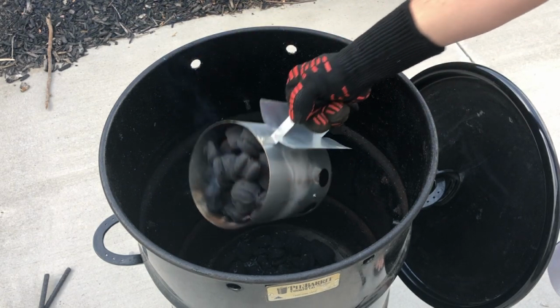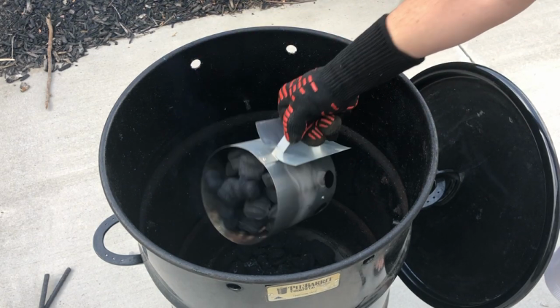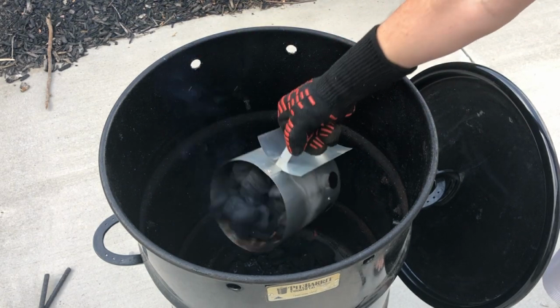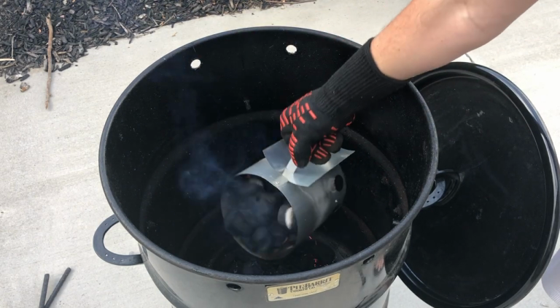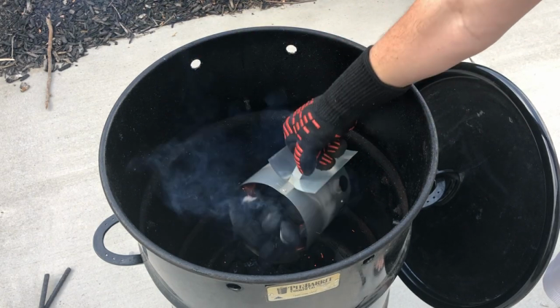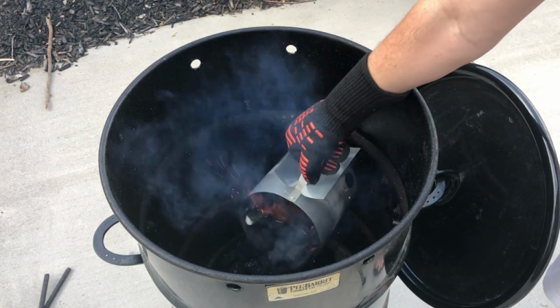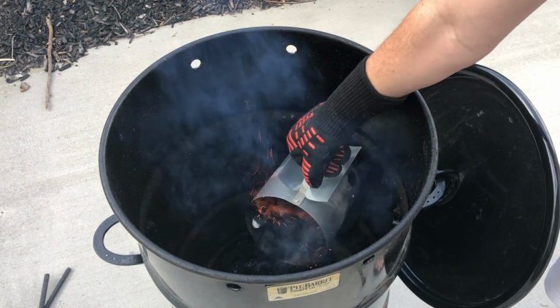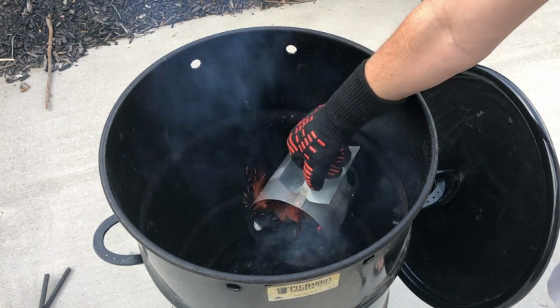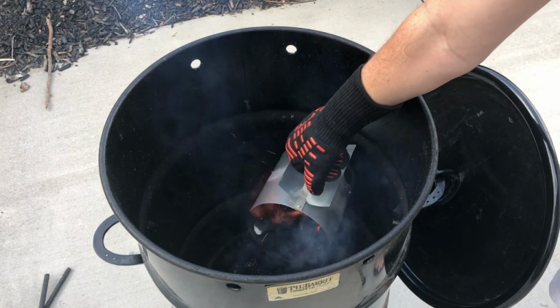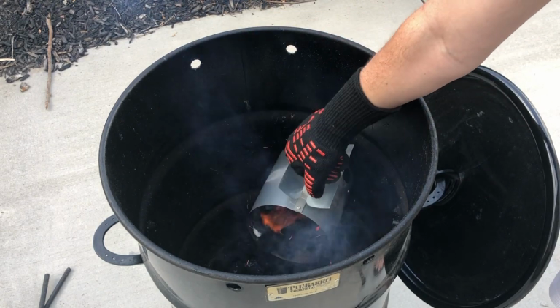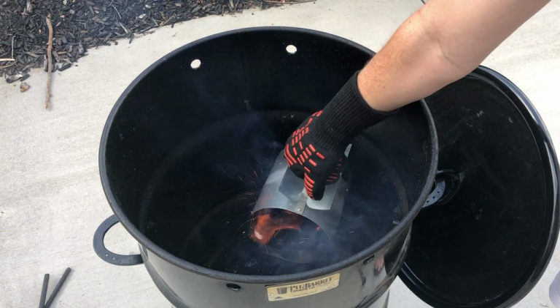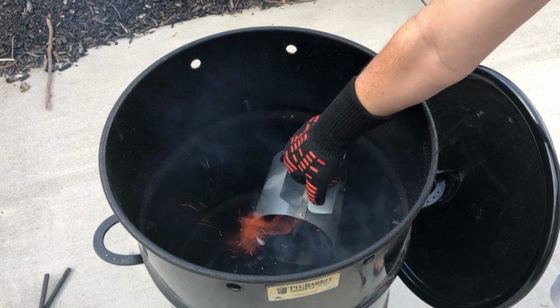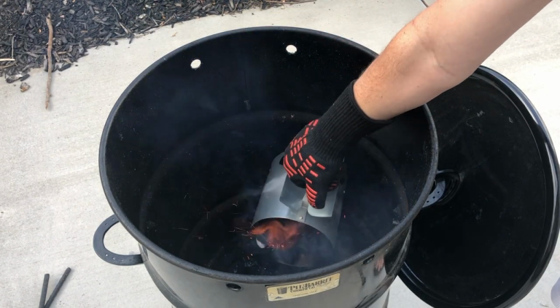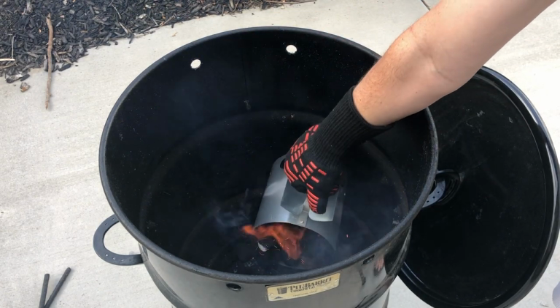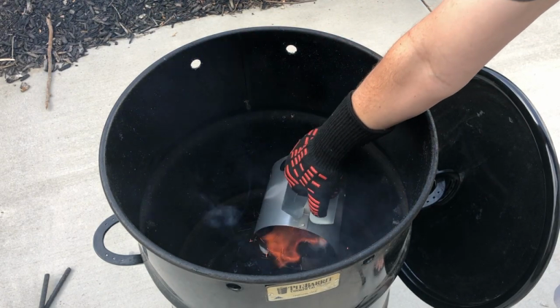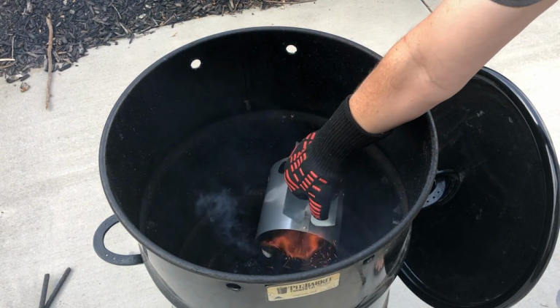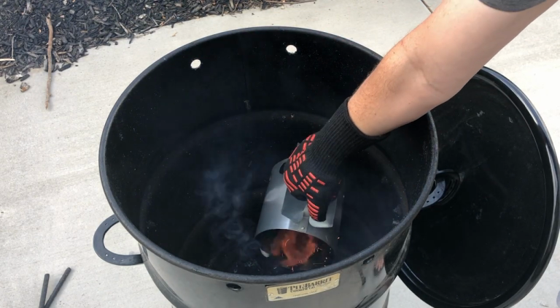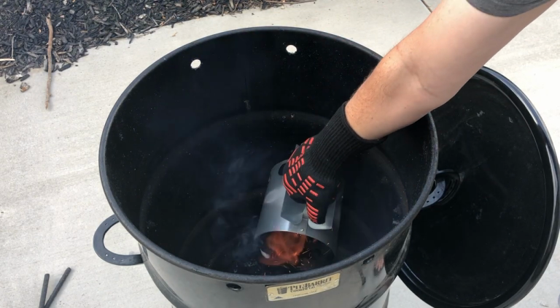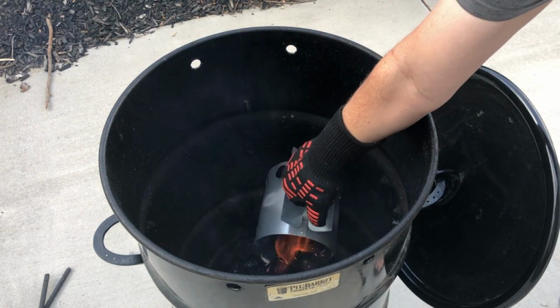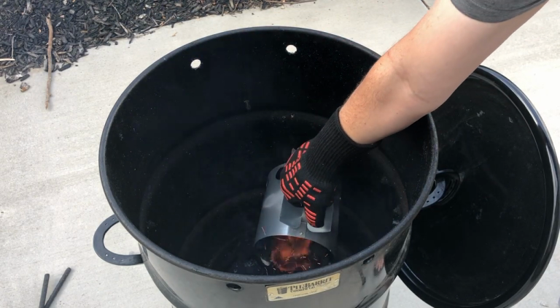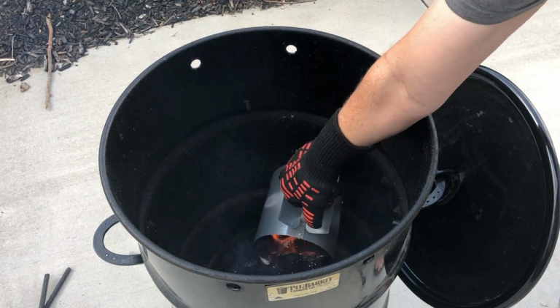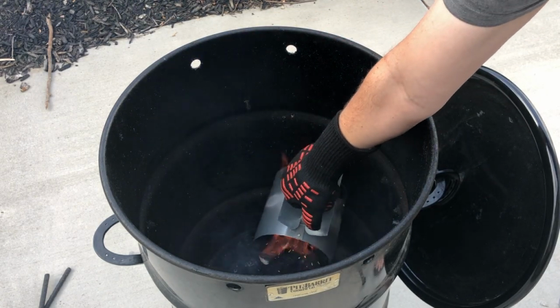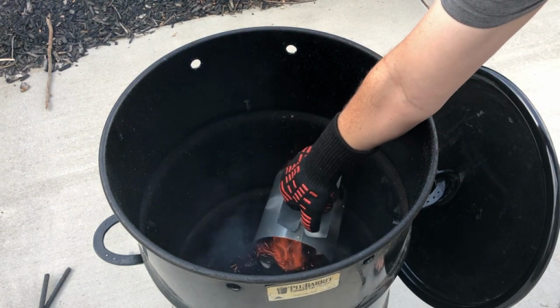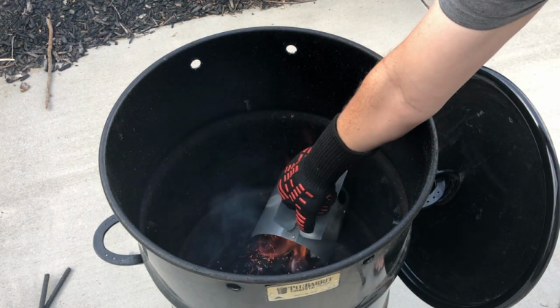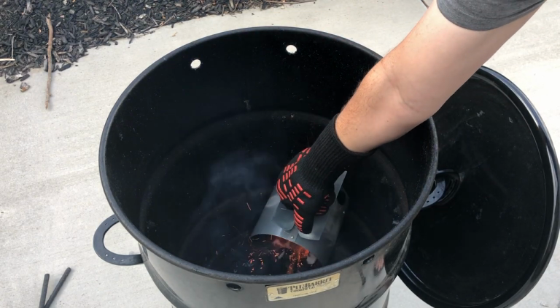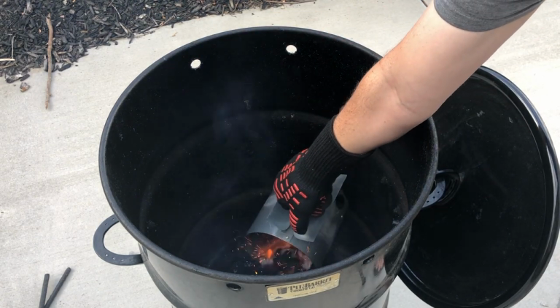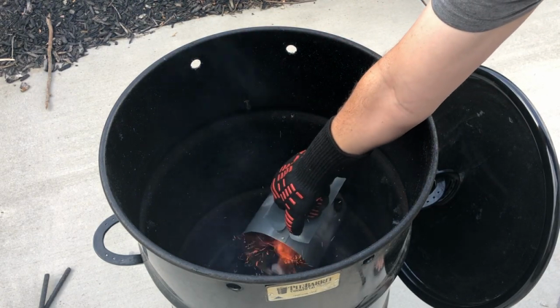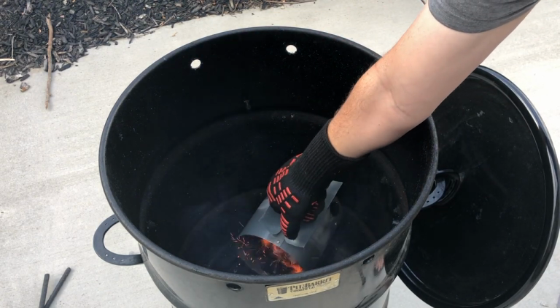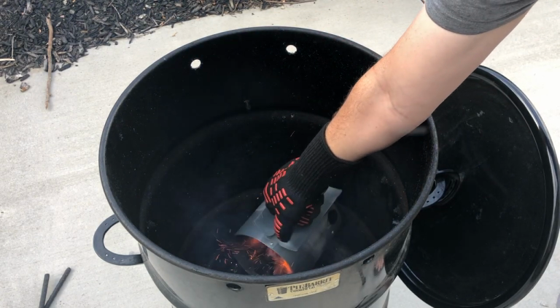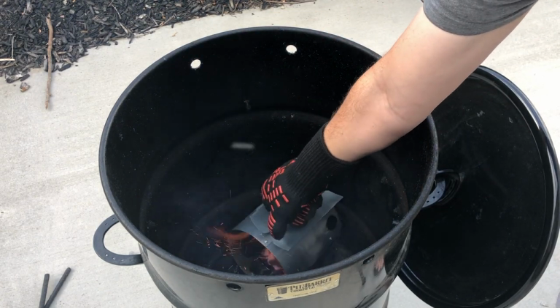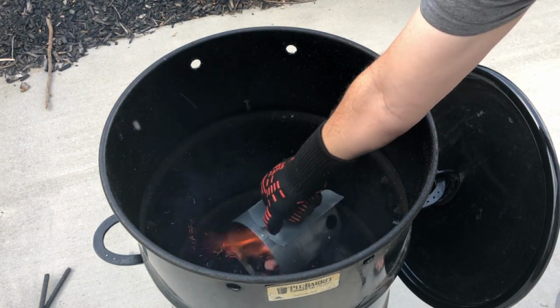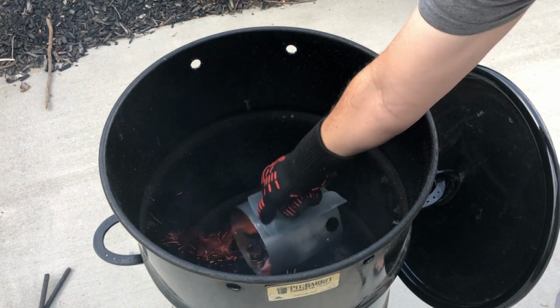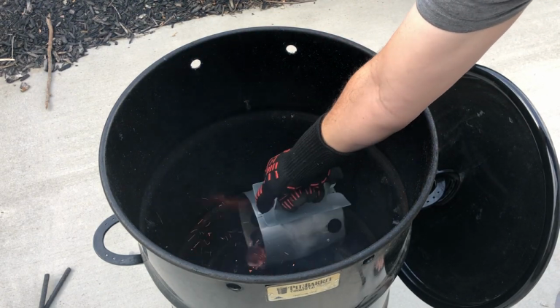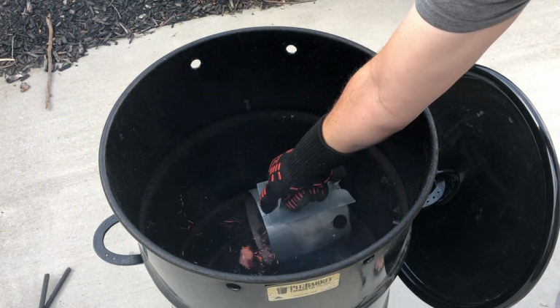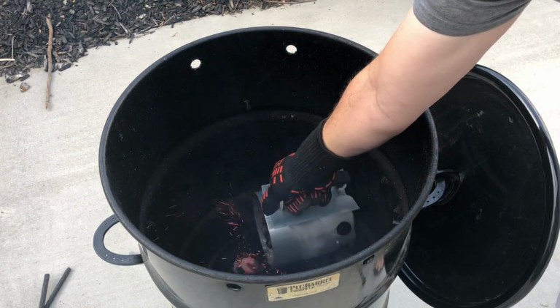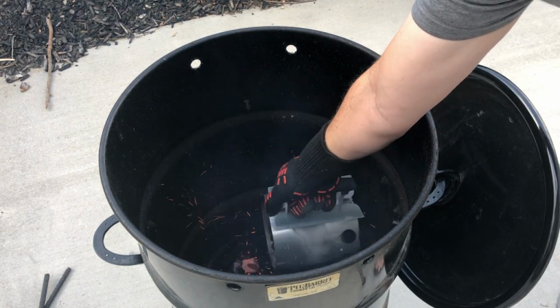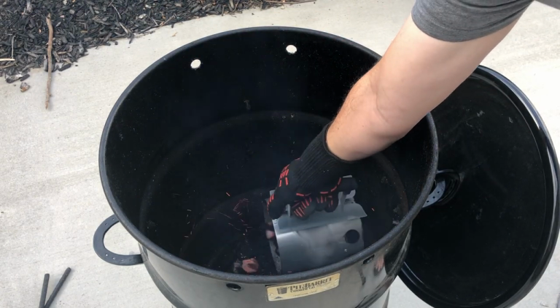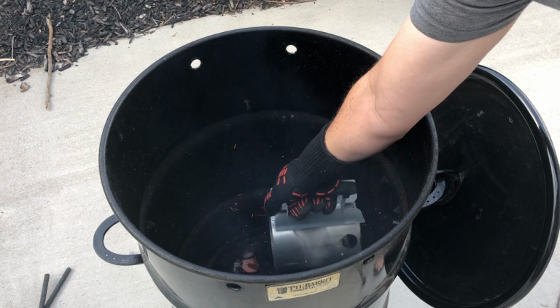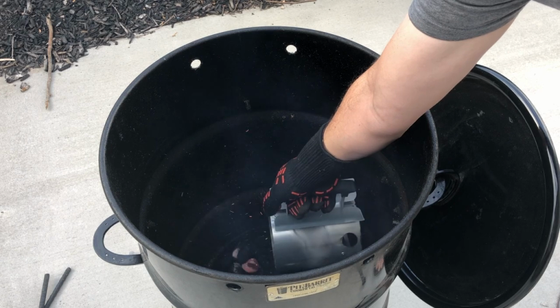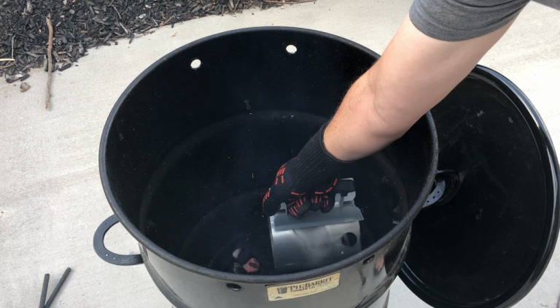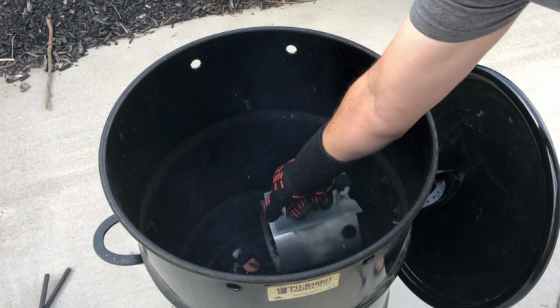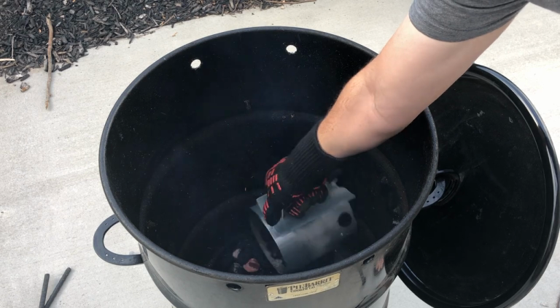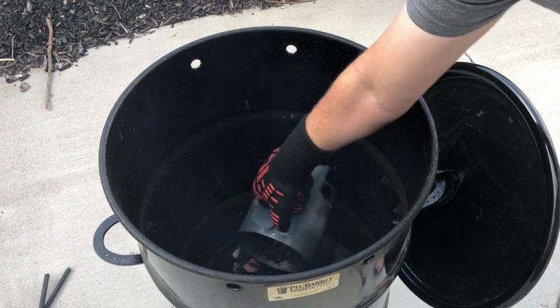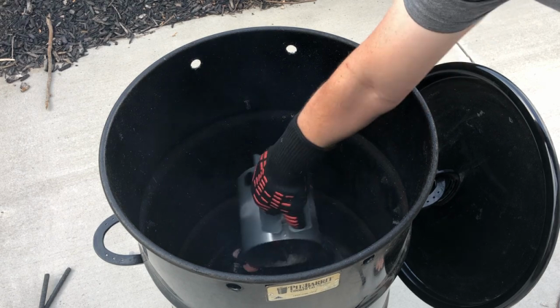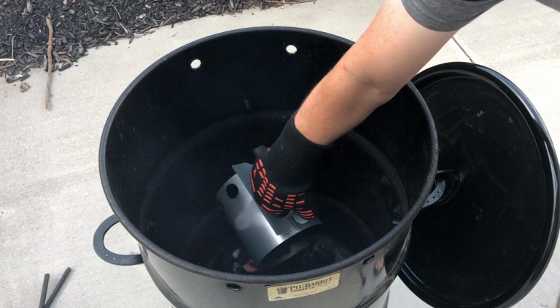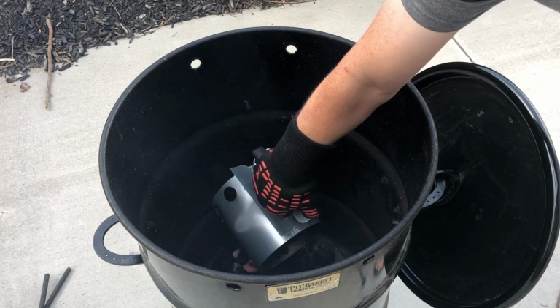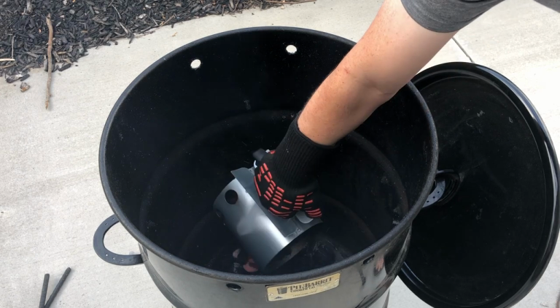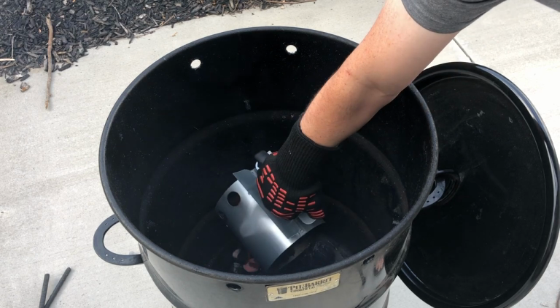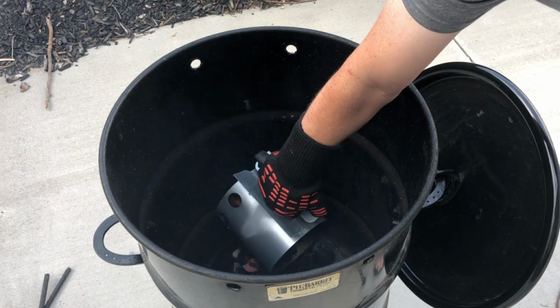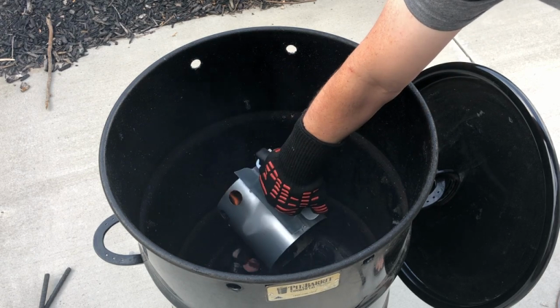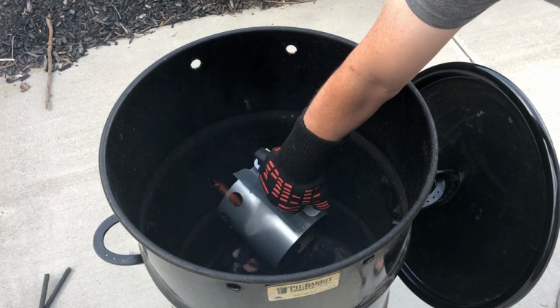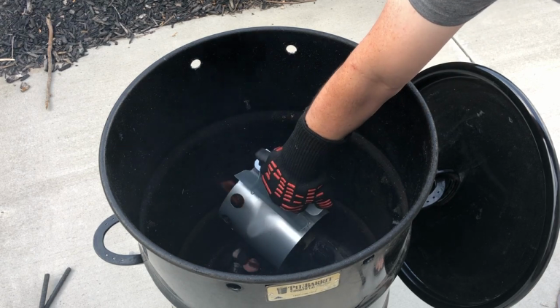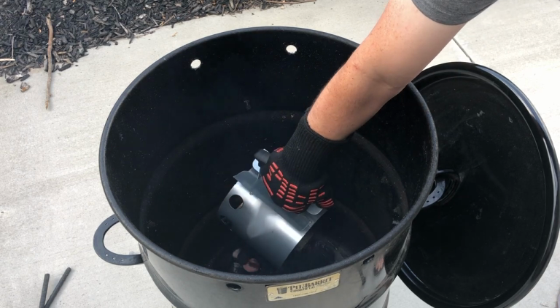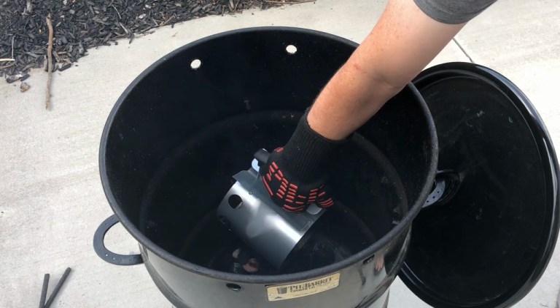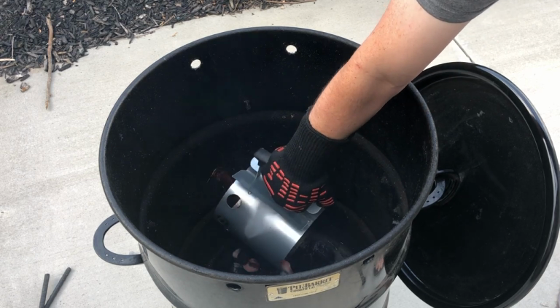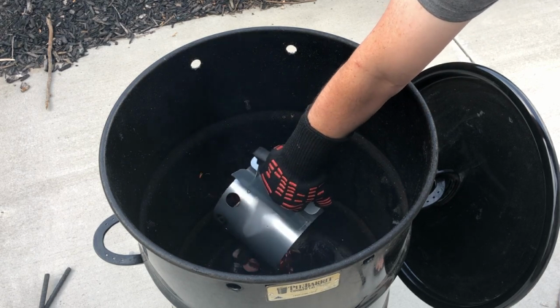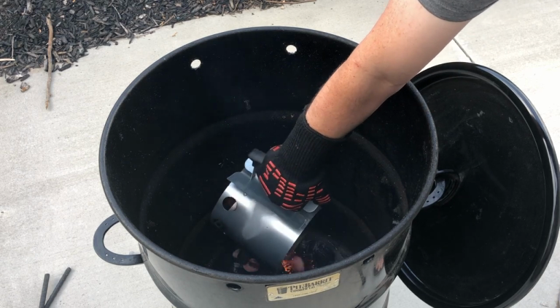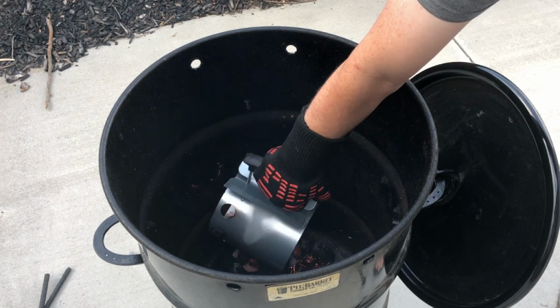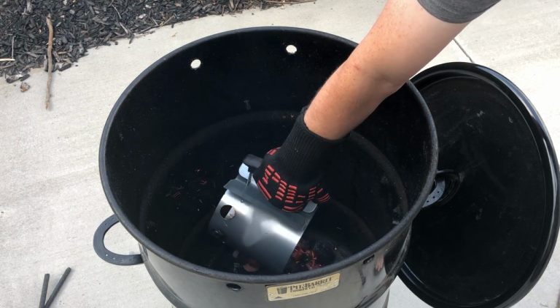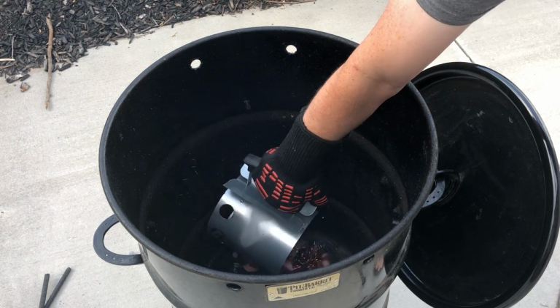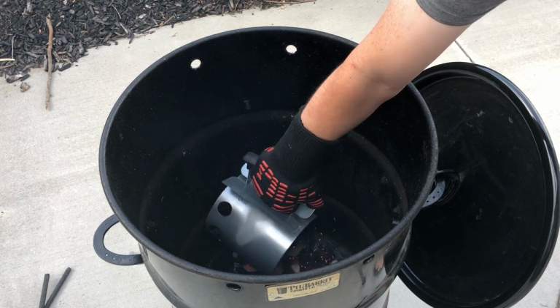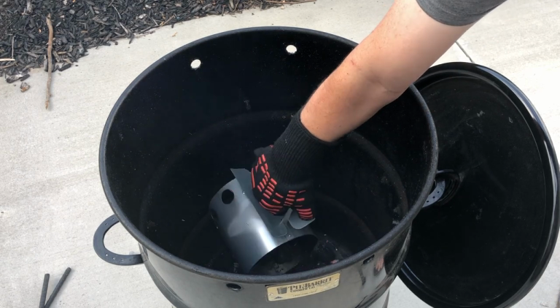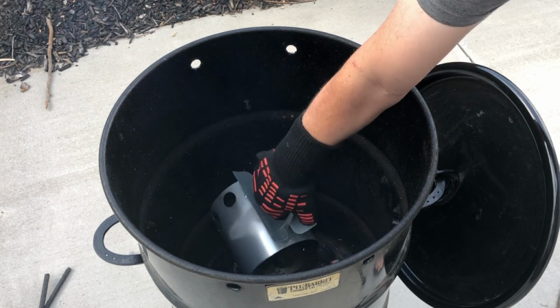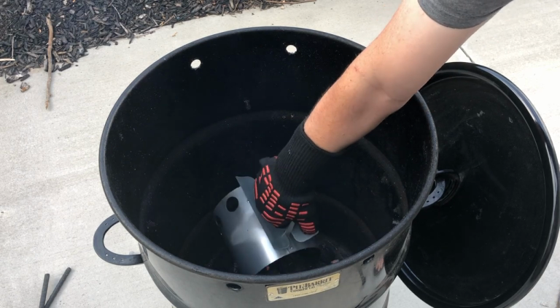We've already lit the charcoals and are going to drop them into the basket, insert the rods, close the lid, and then go inside and get the pork butt ready to go.